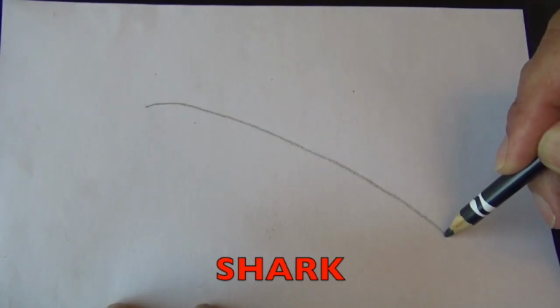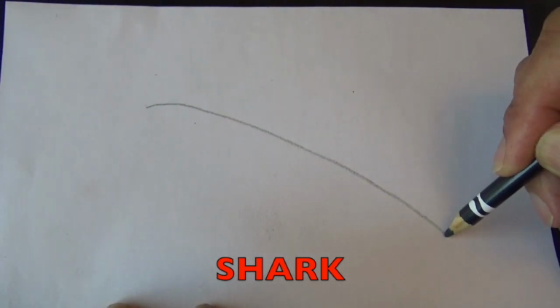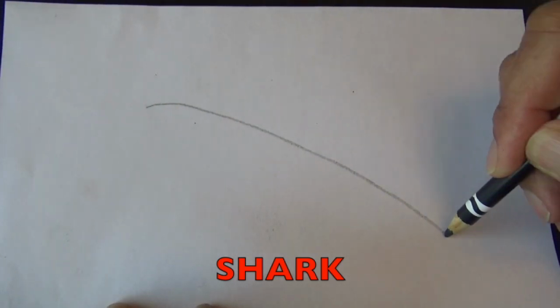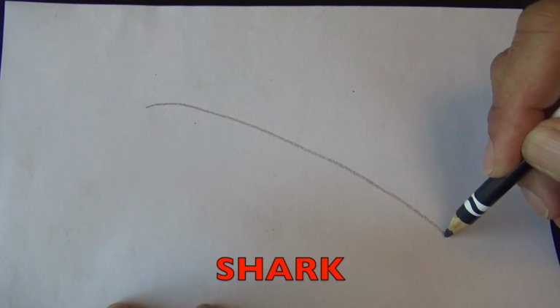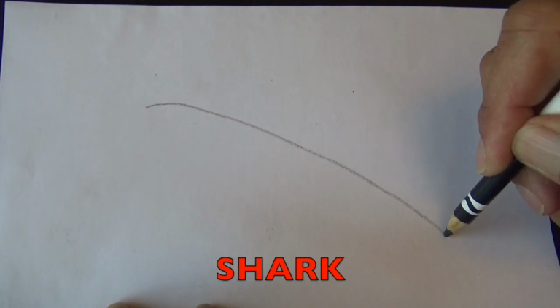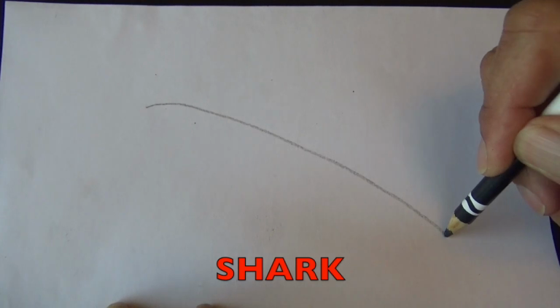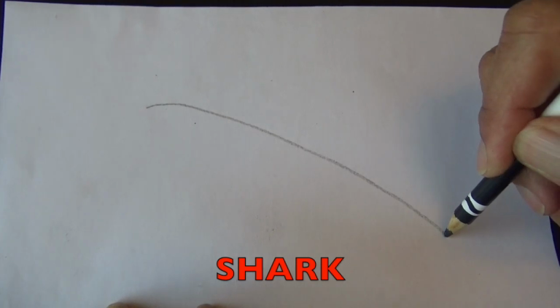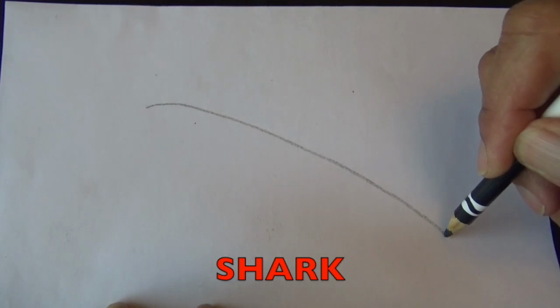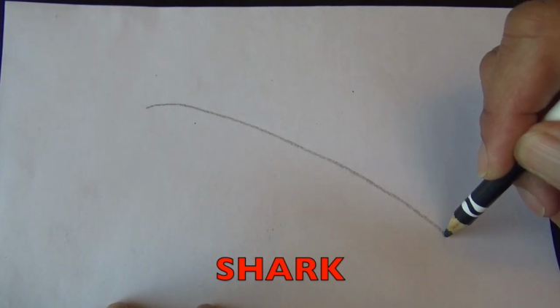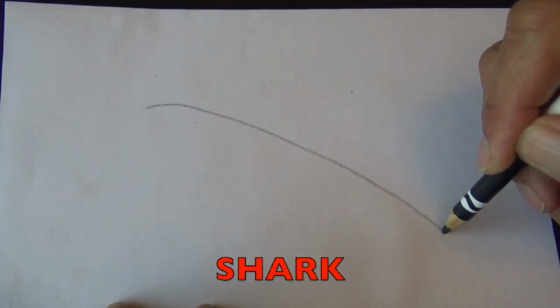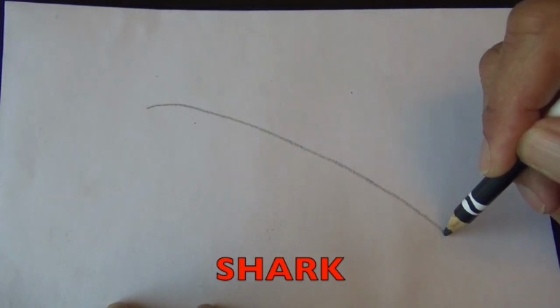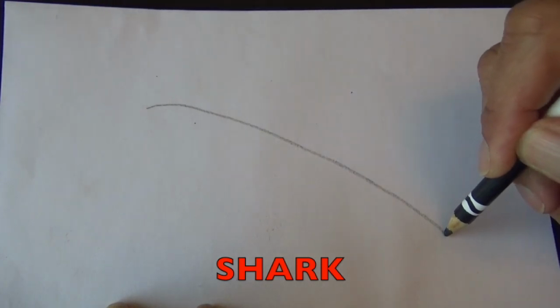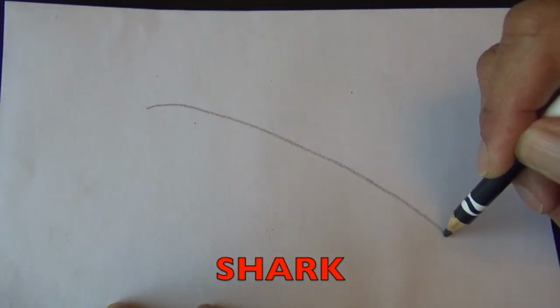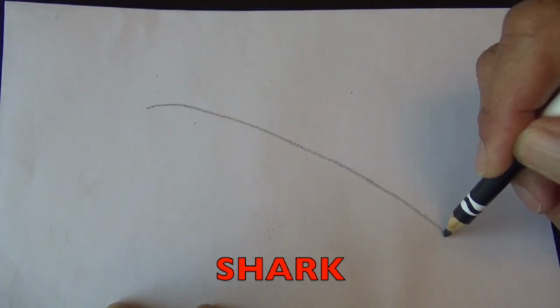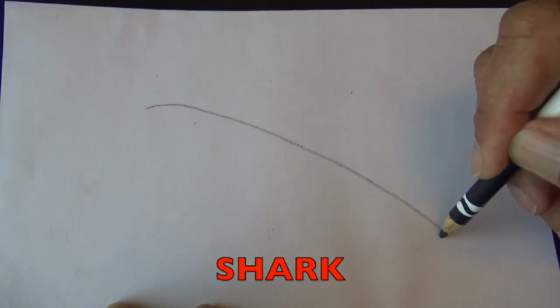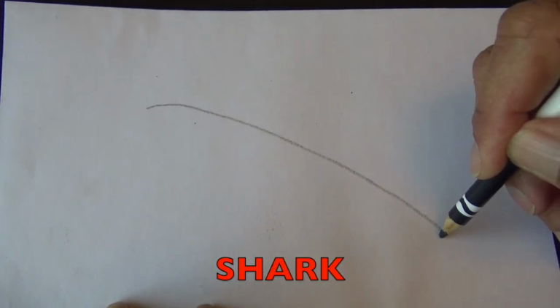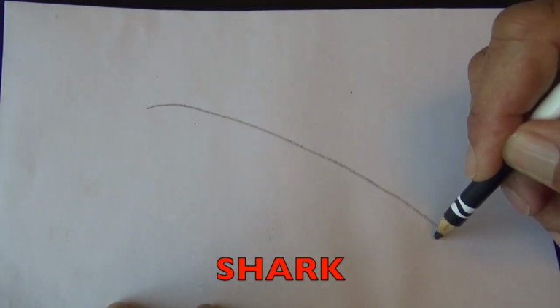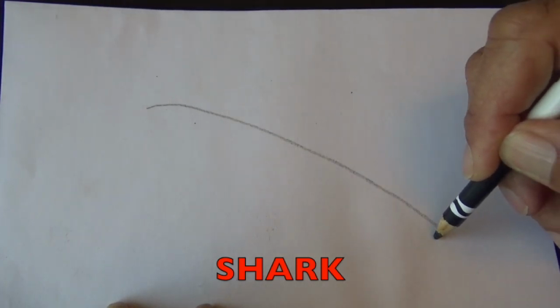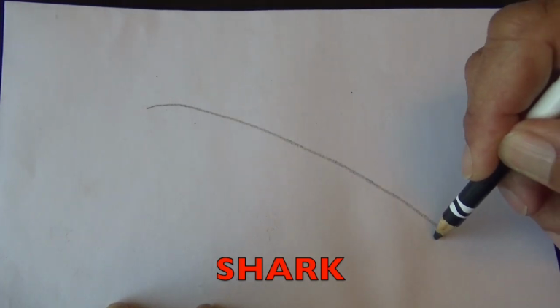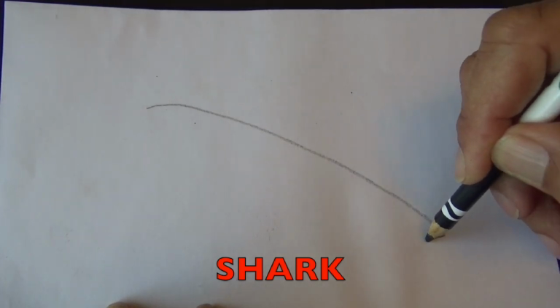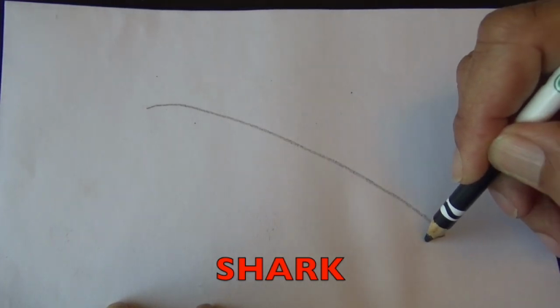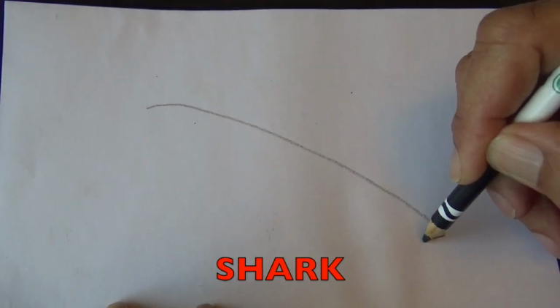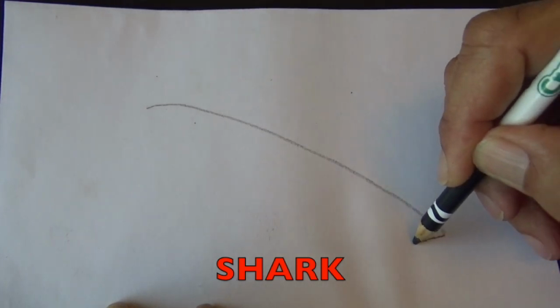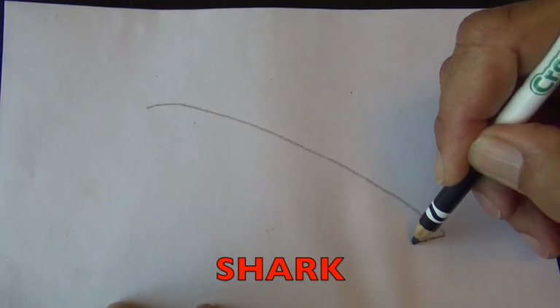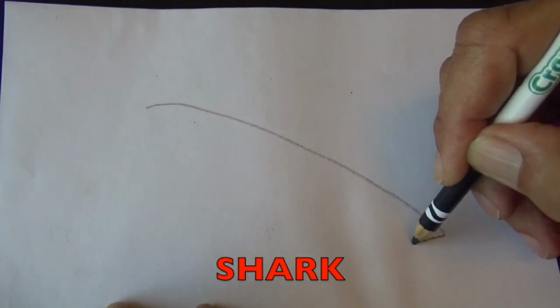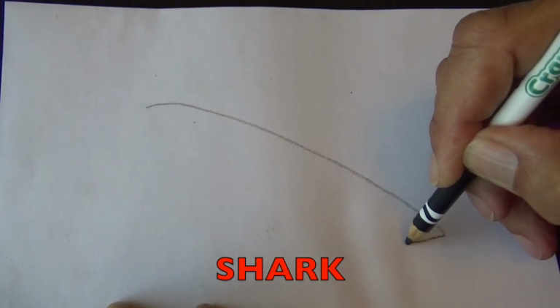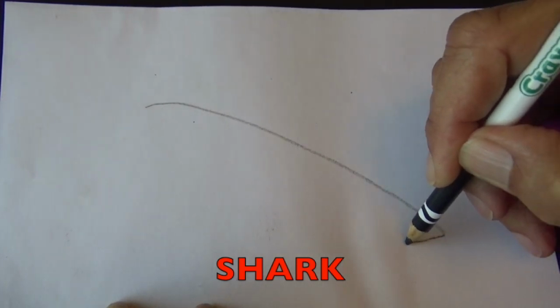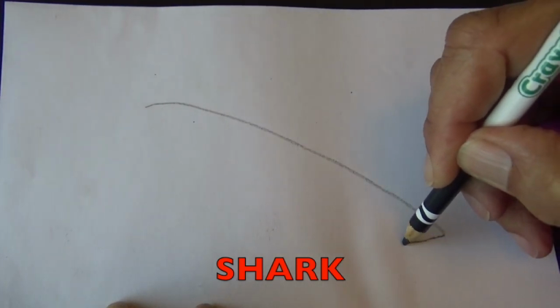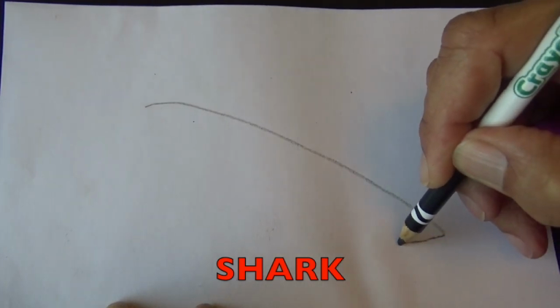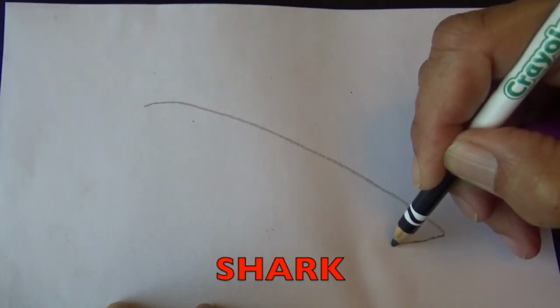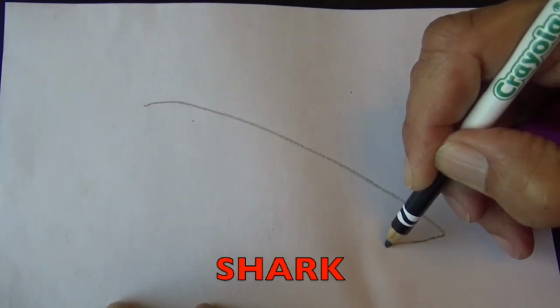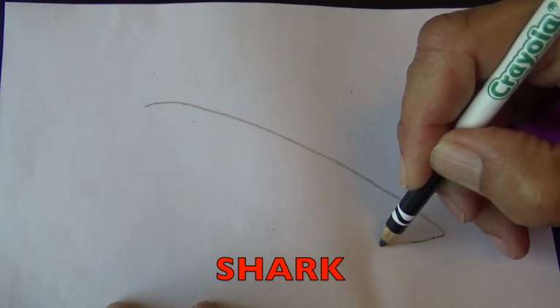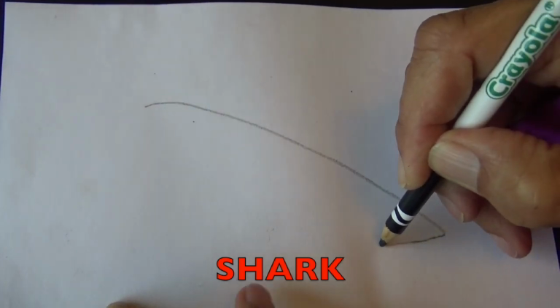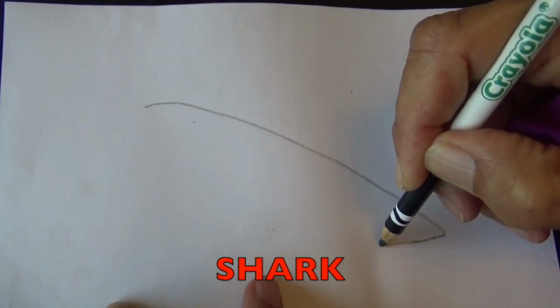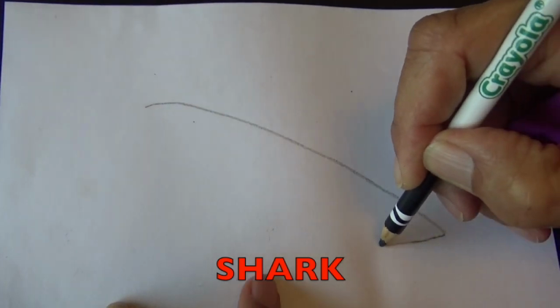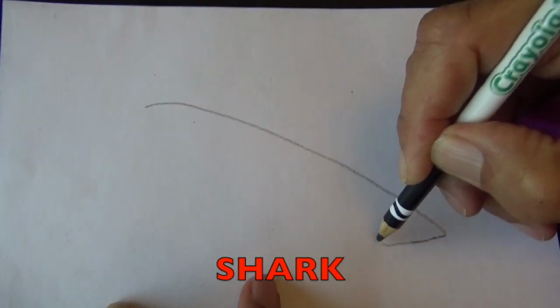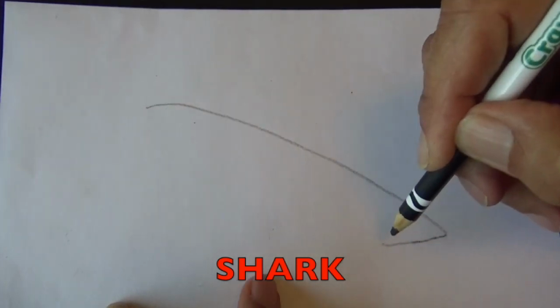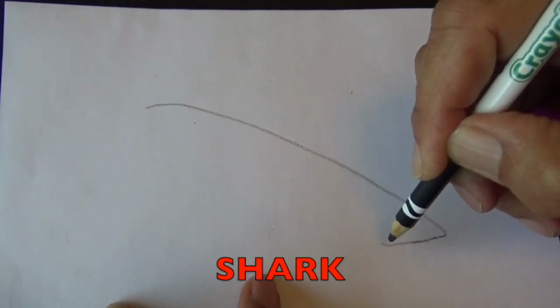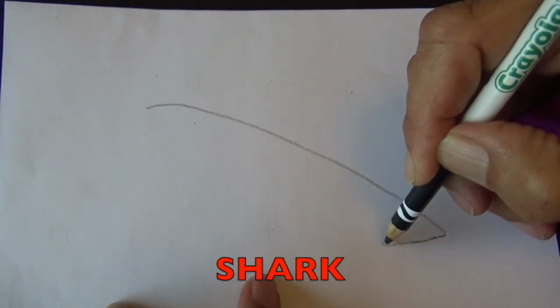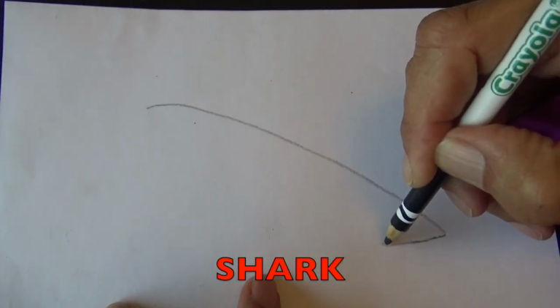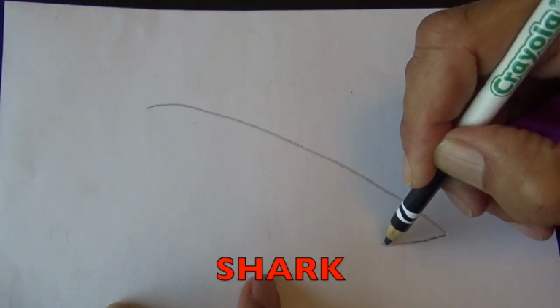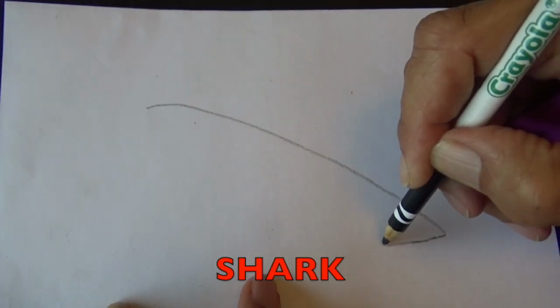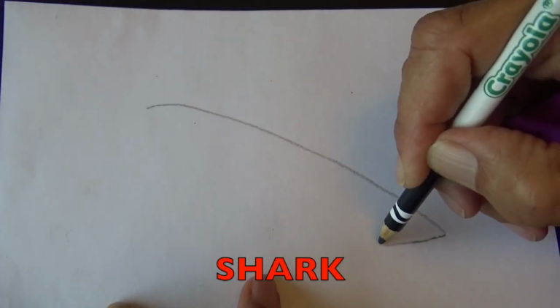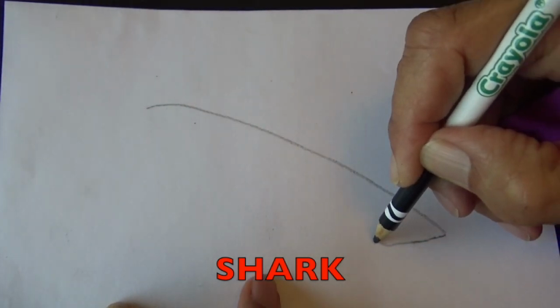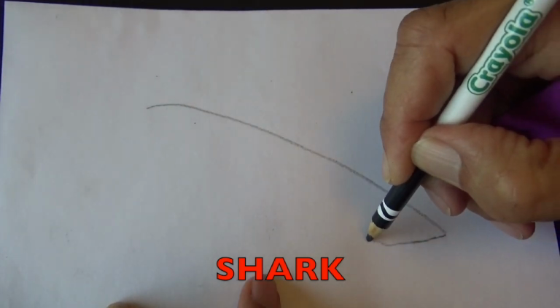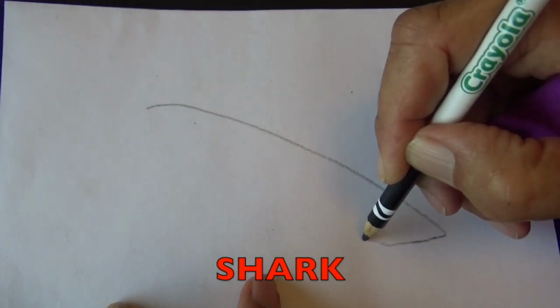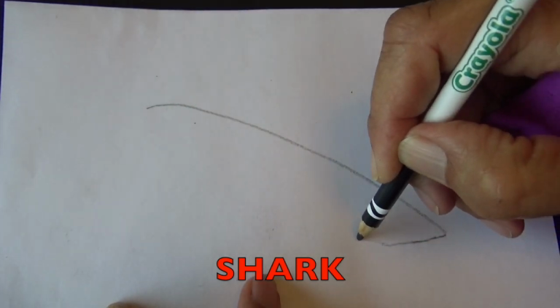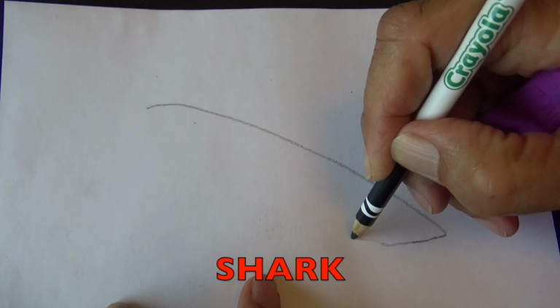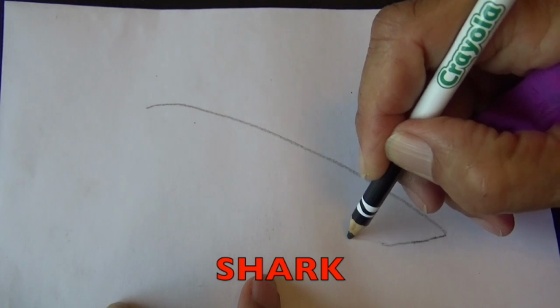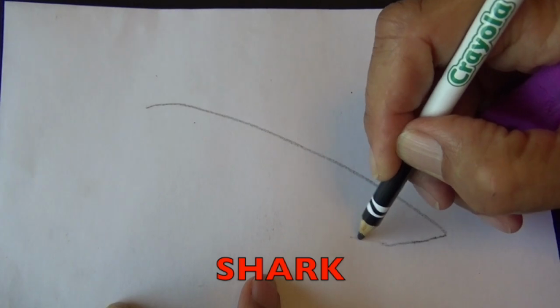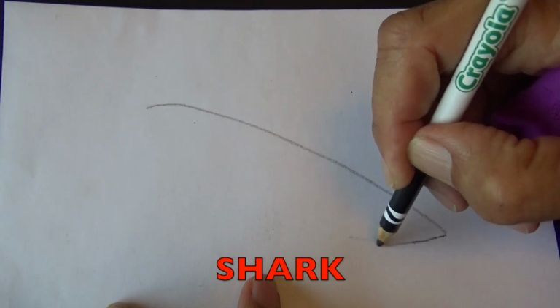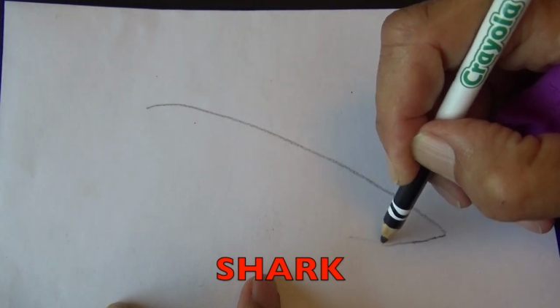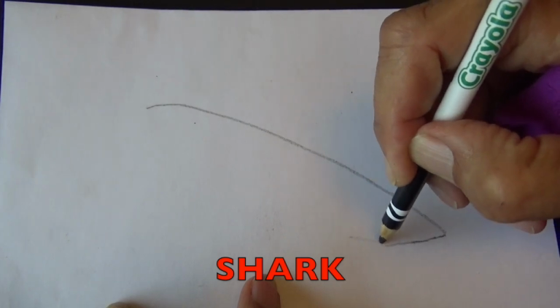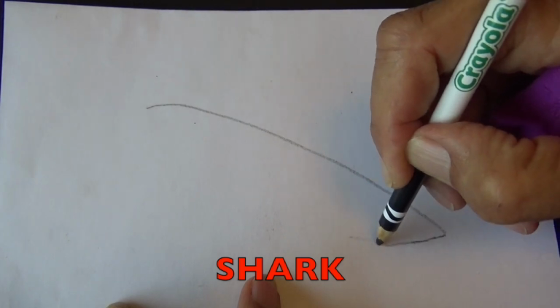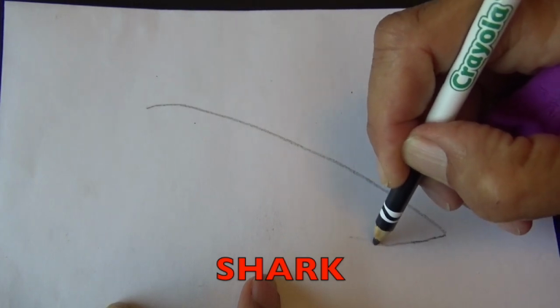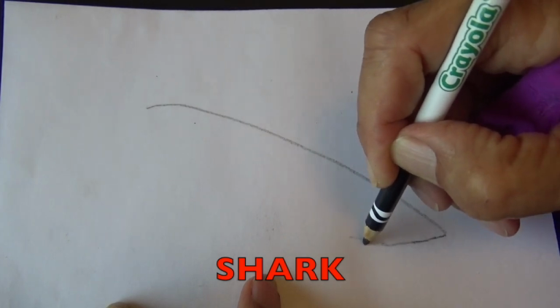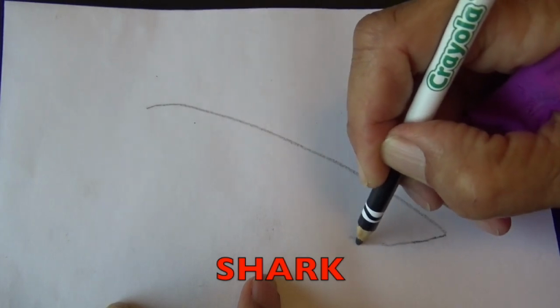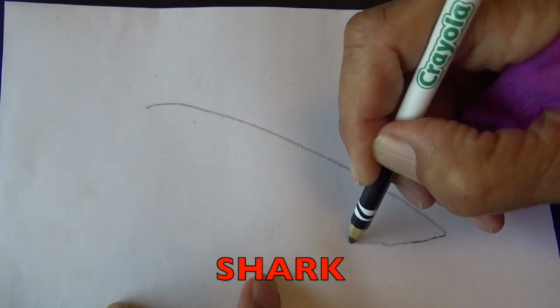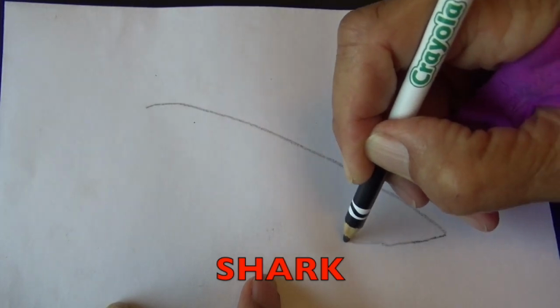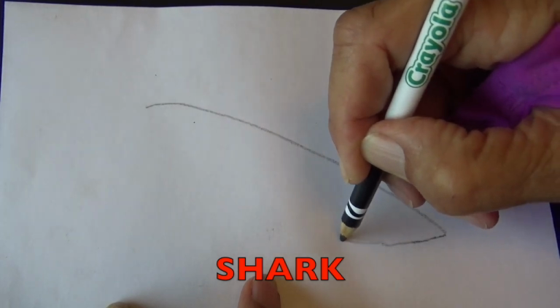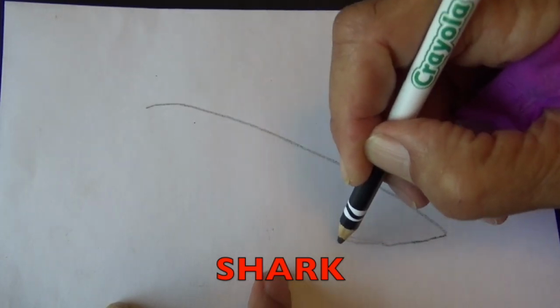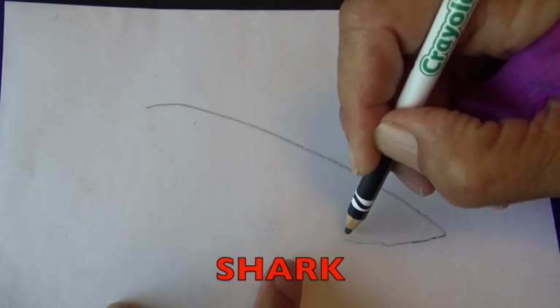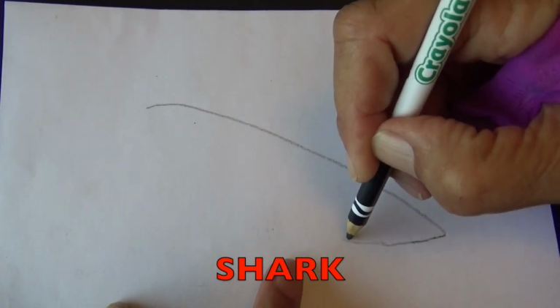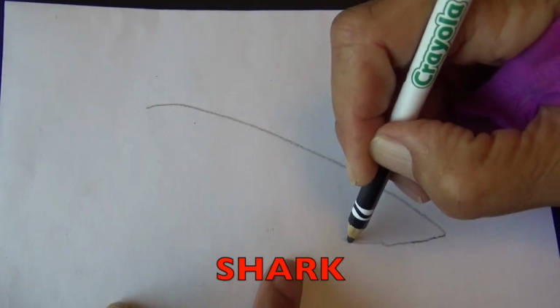First we are going to draw the shape of the shark's body. So watch me first and then I want you to draw it.